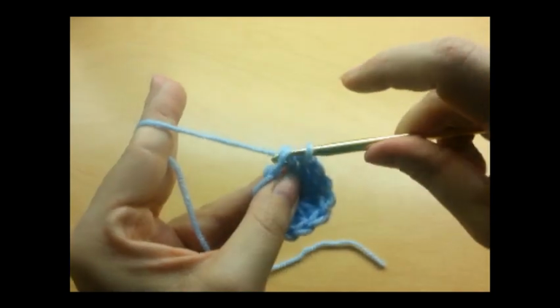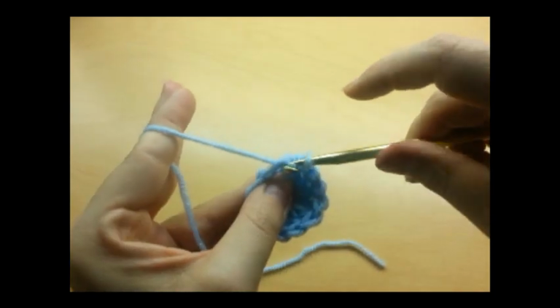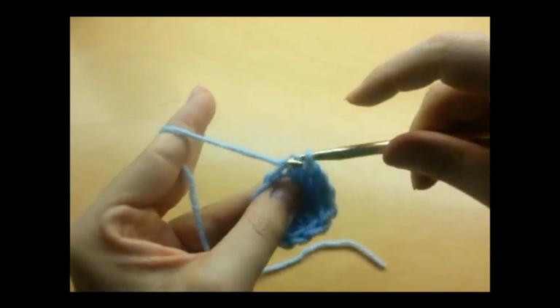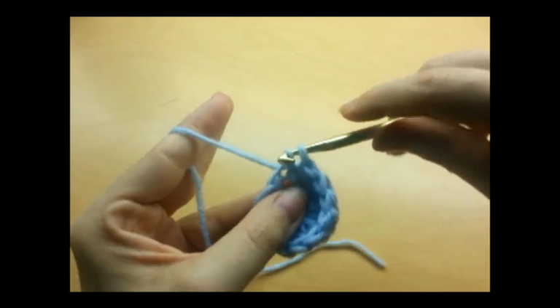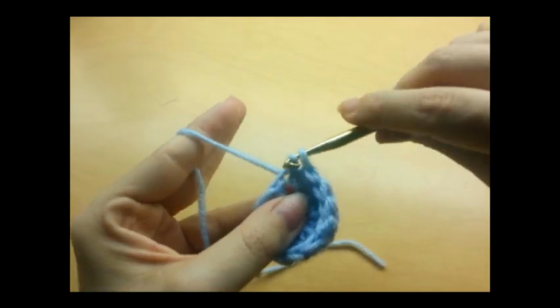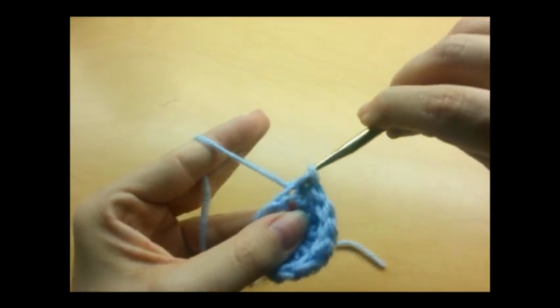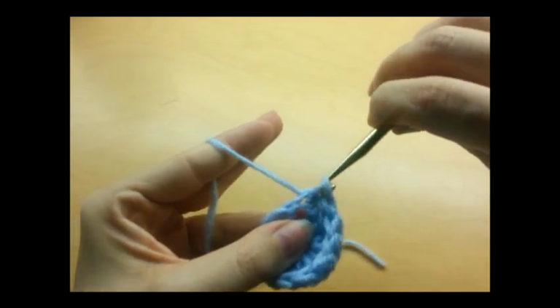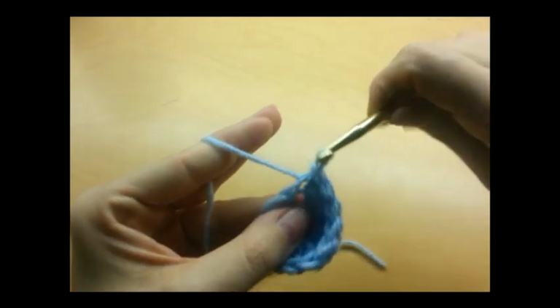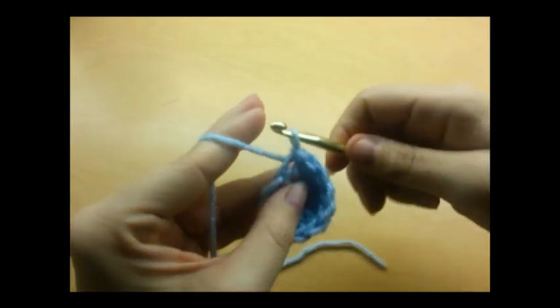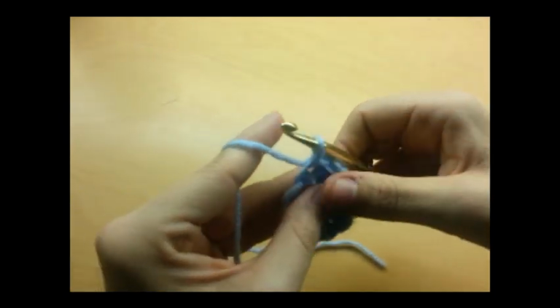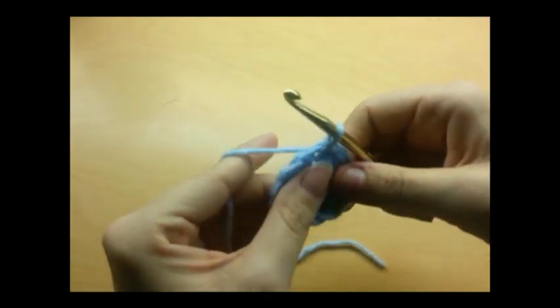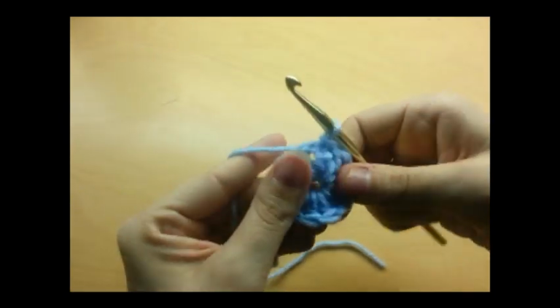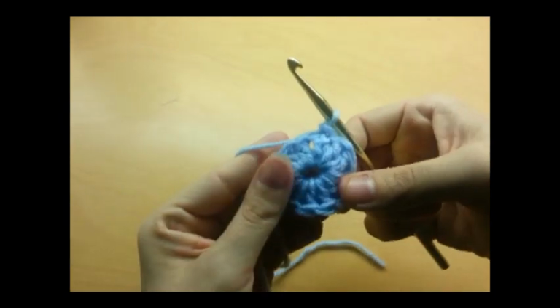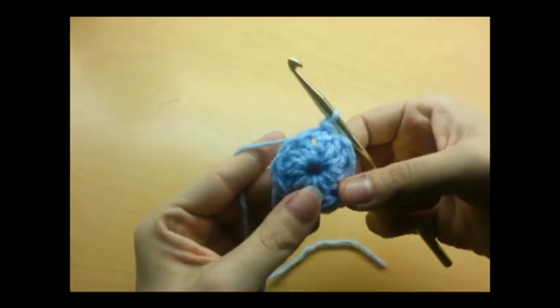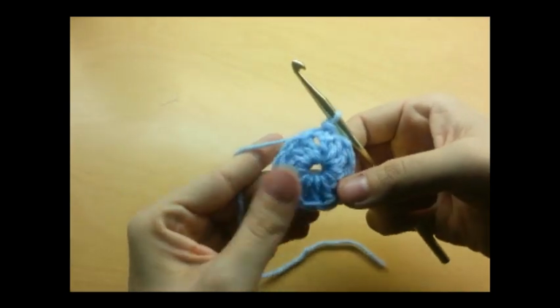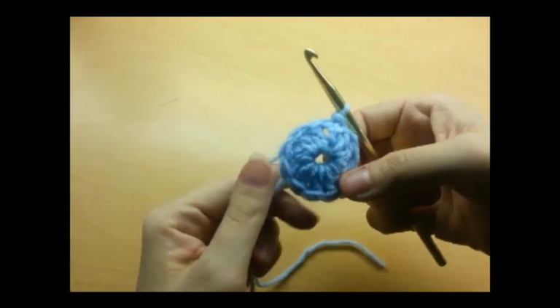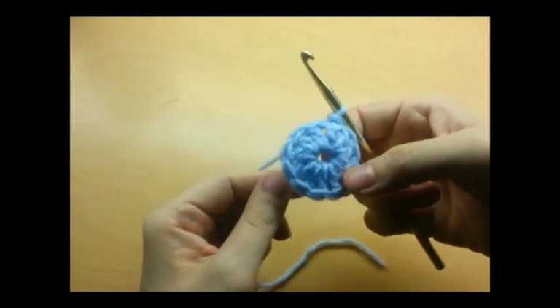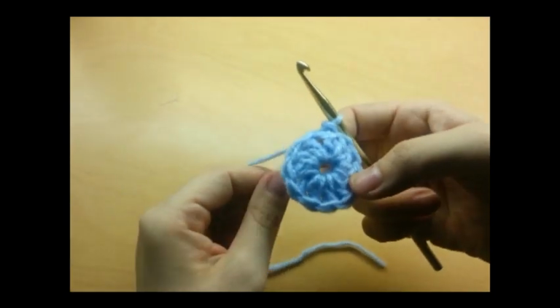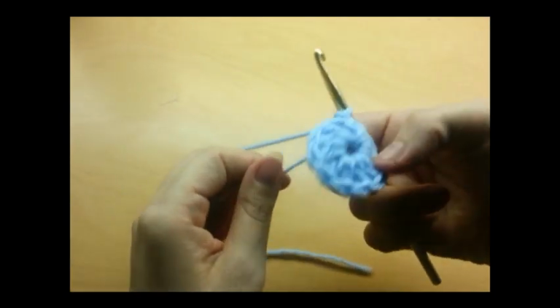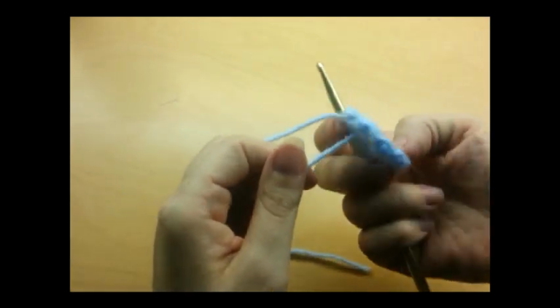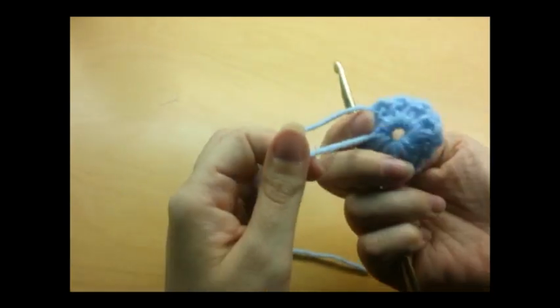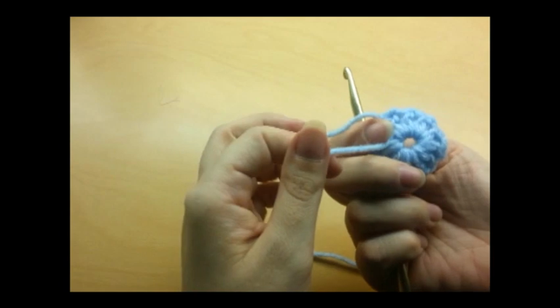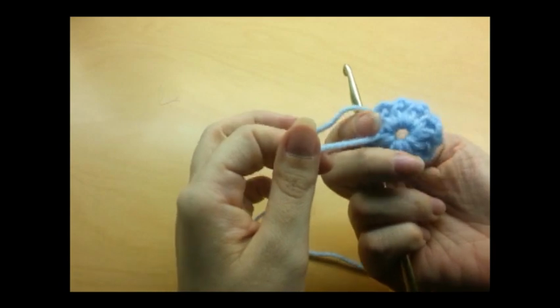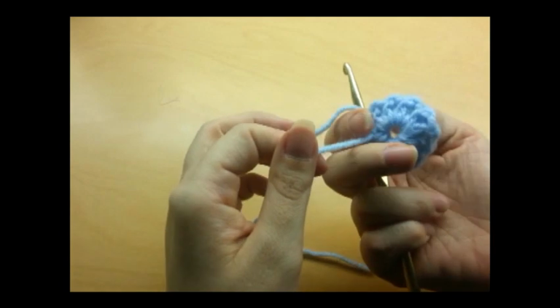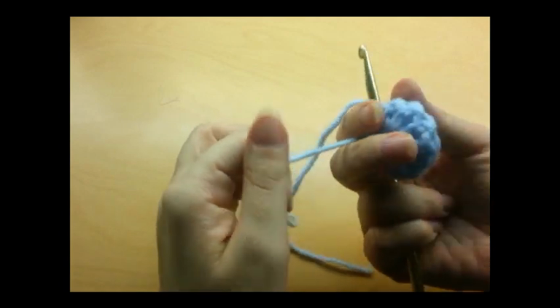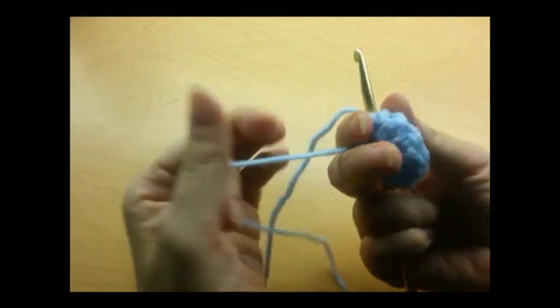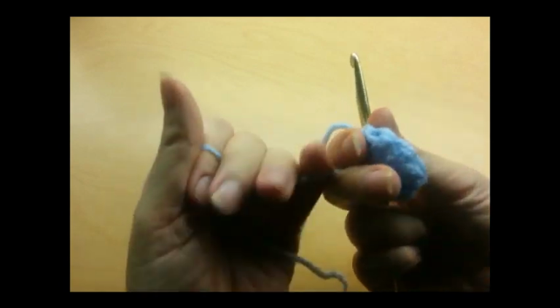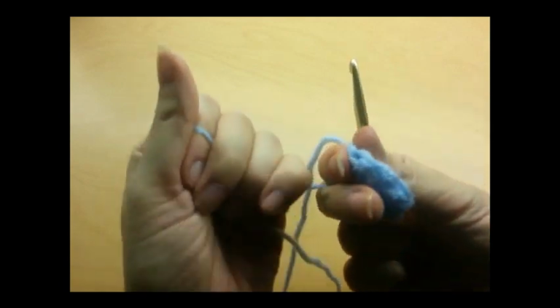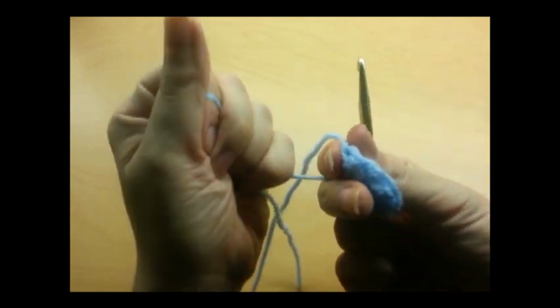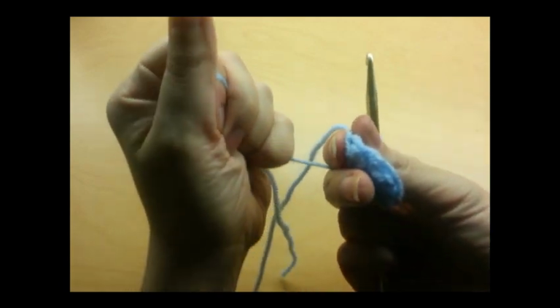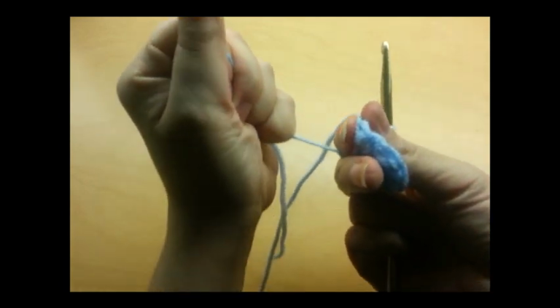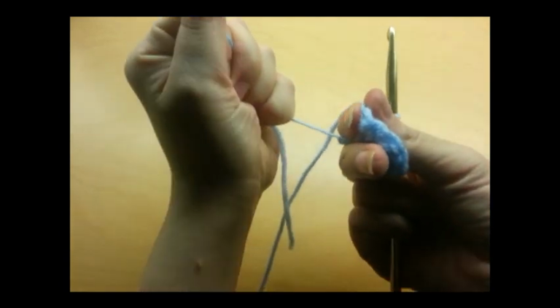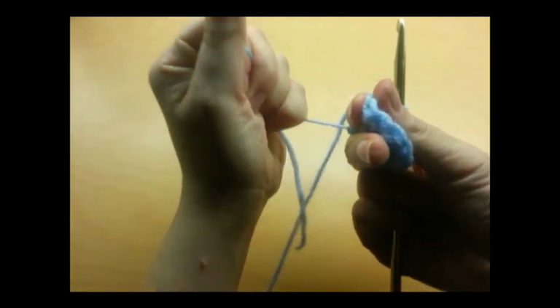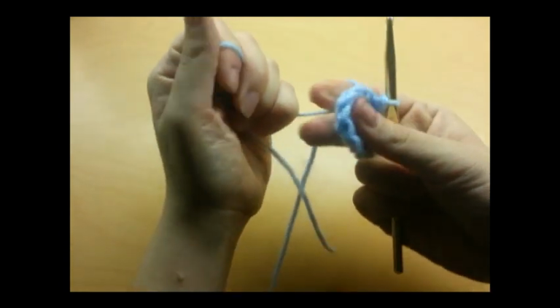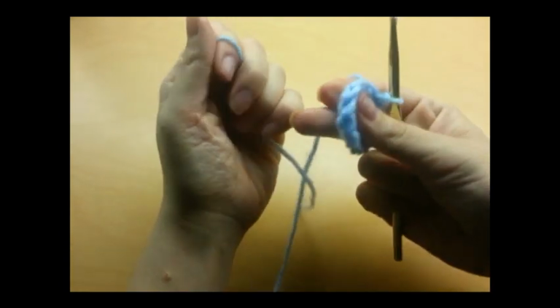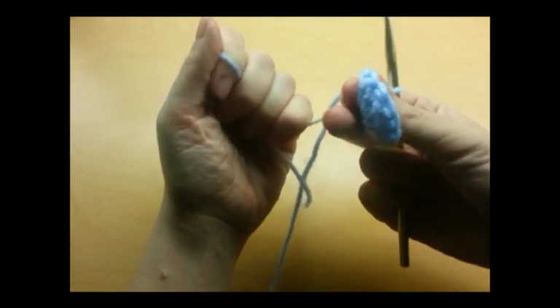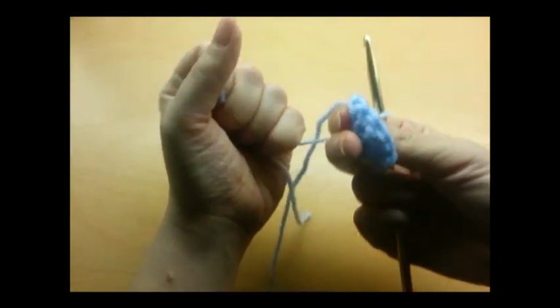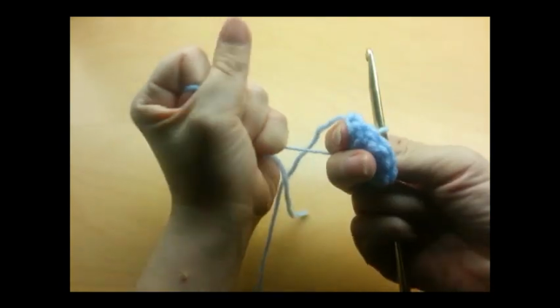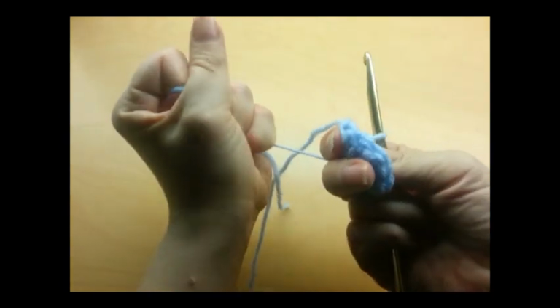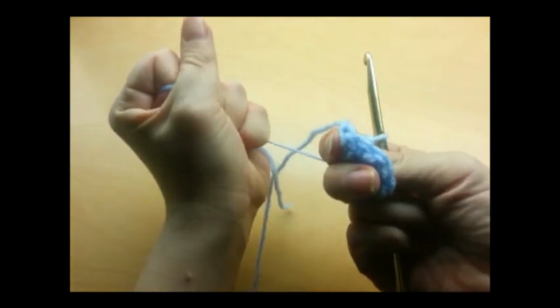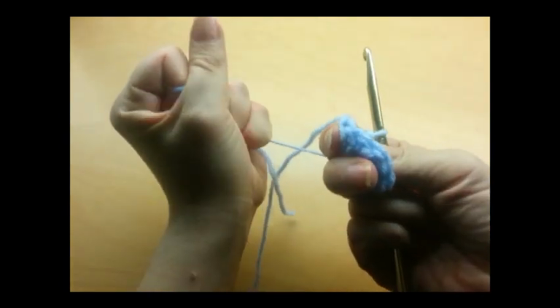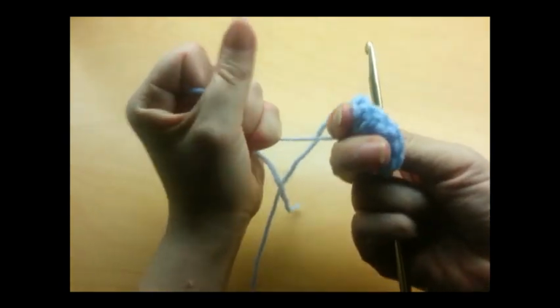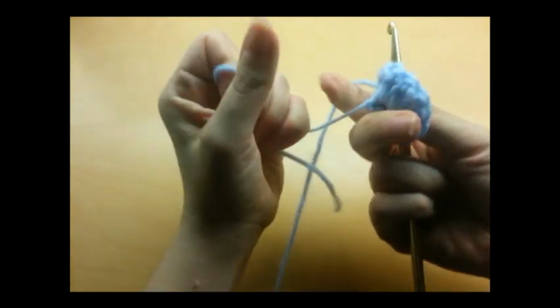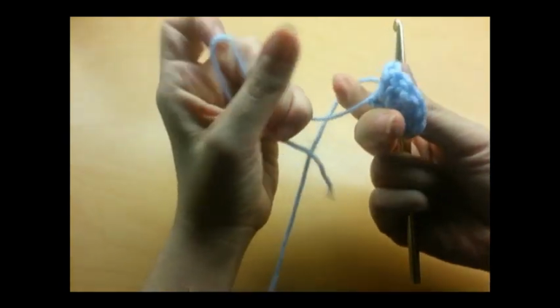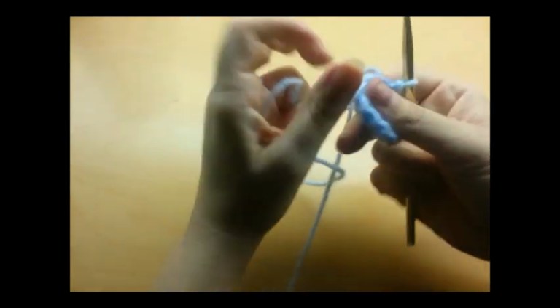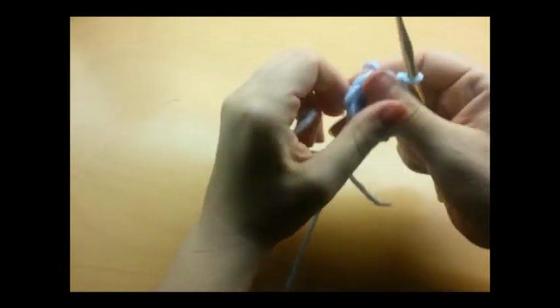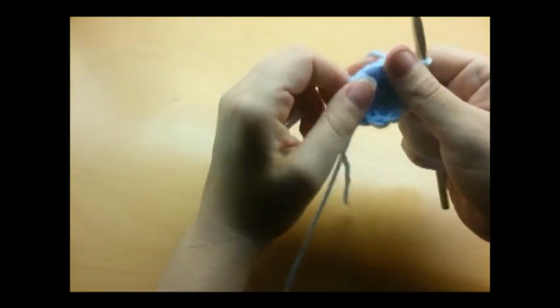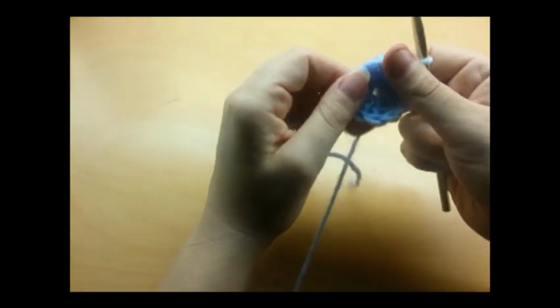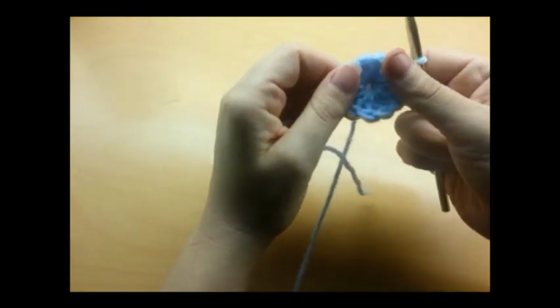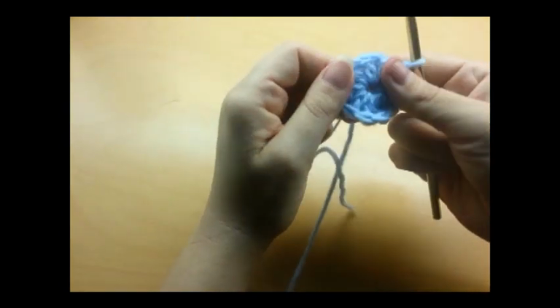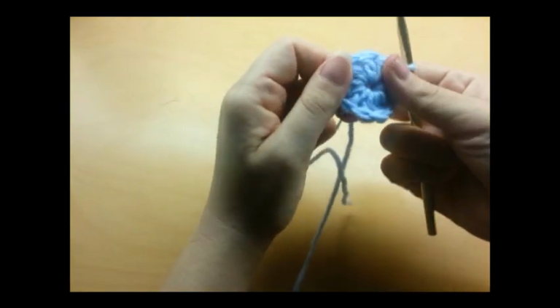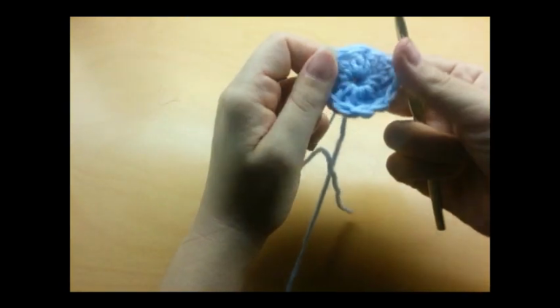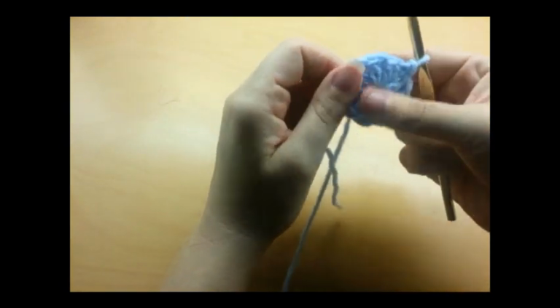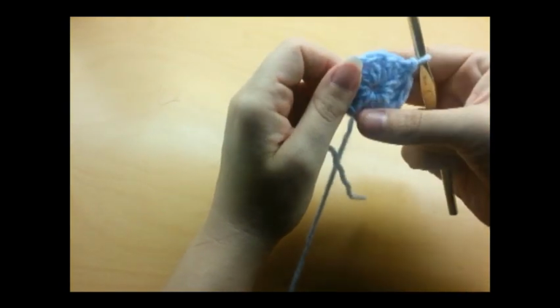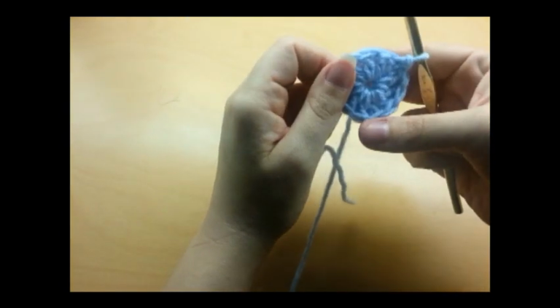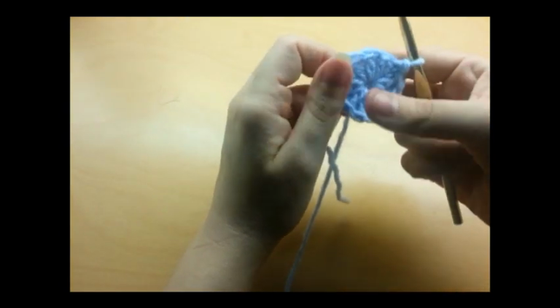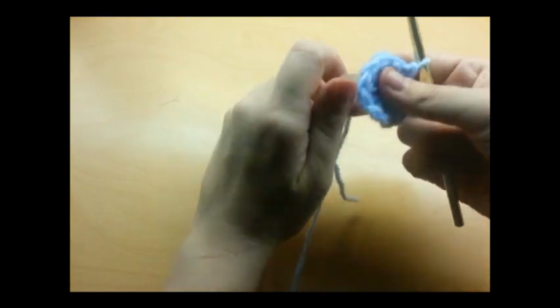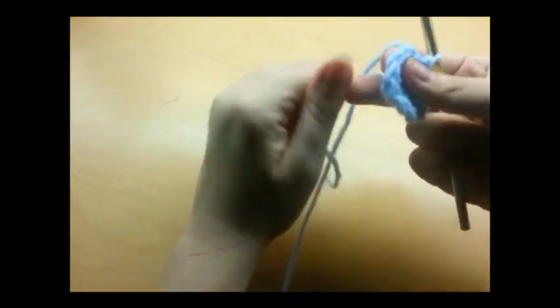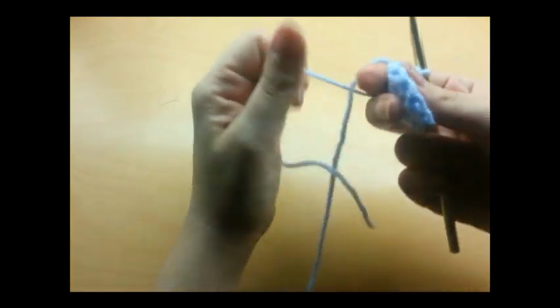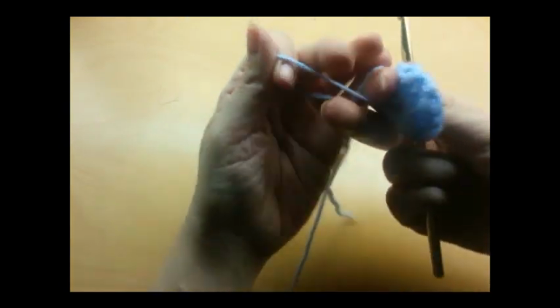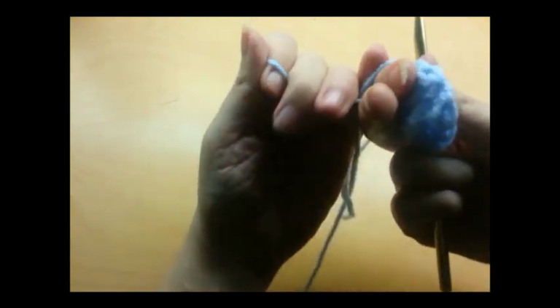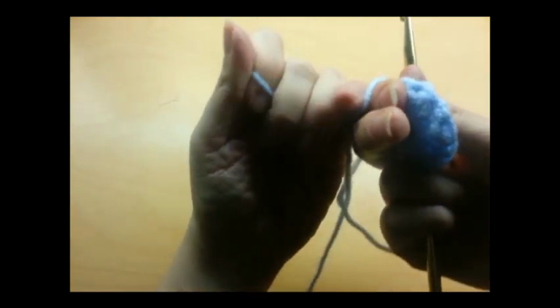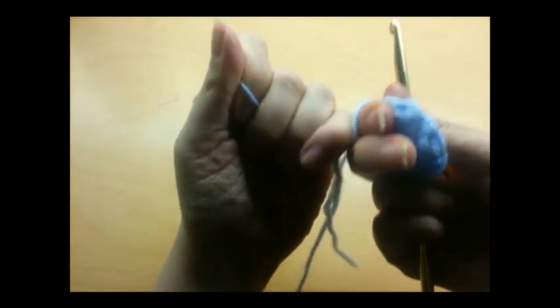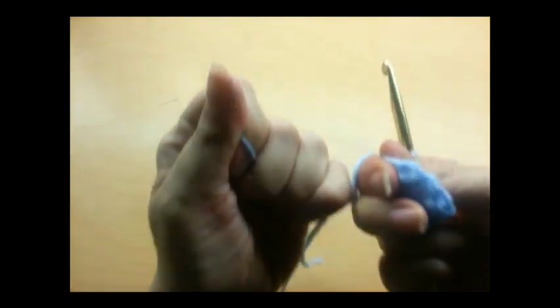Now you want to slip stitch into the top stitch of your chain three and that will close that round off. Sometimes if you pull the tail really hard it'll make your center a little bit smaller.